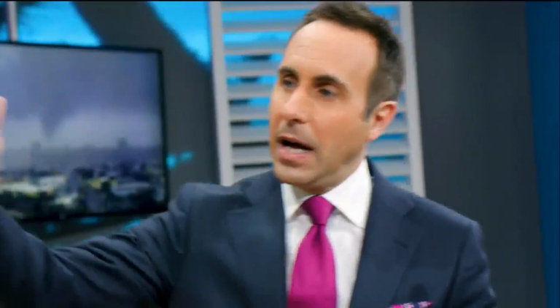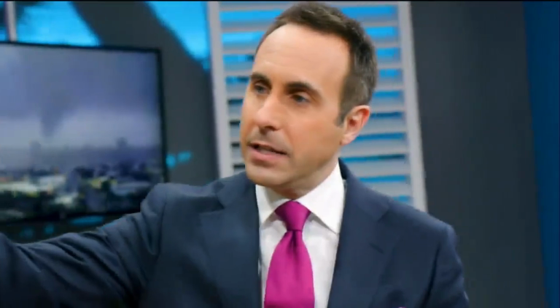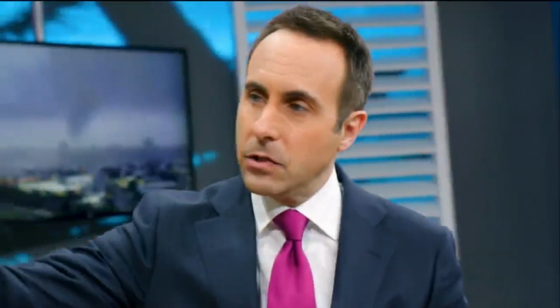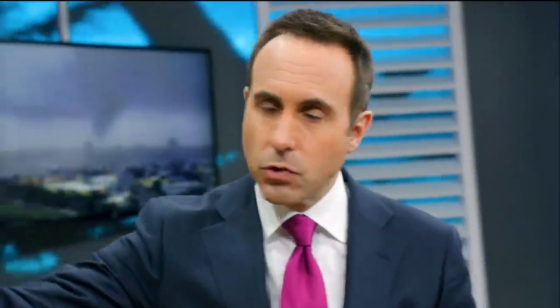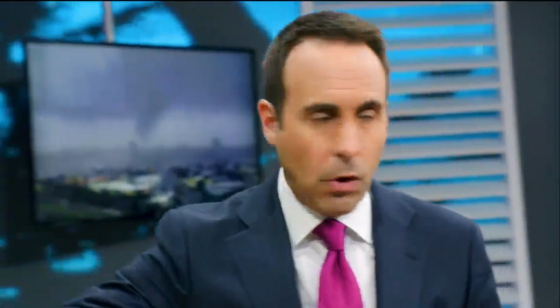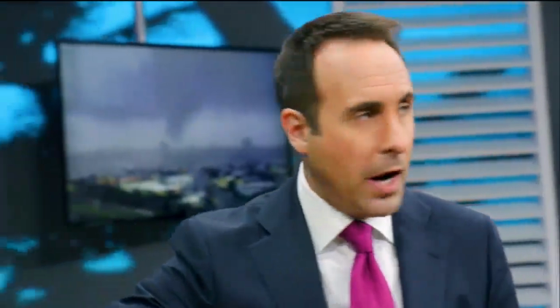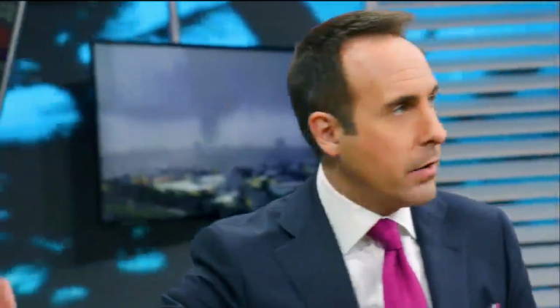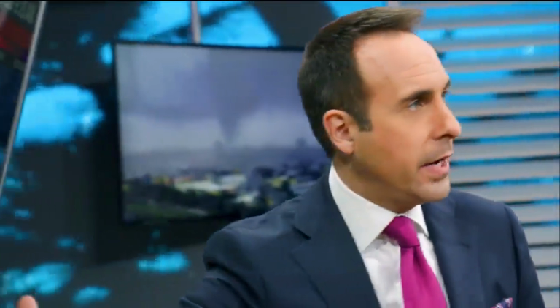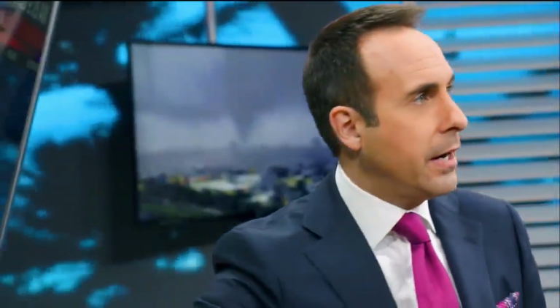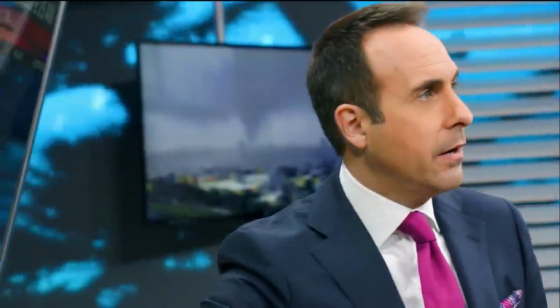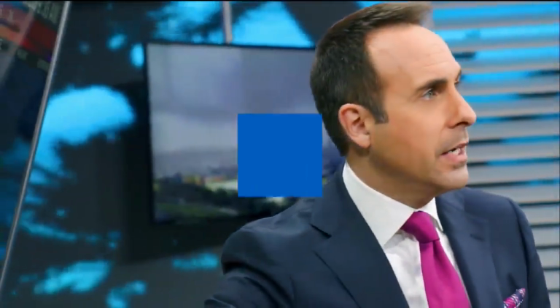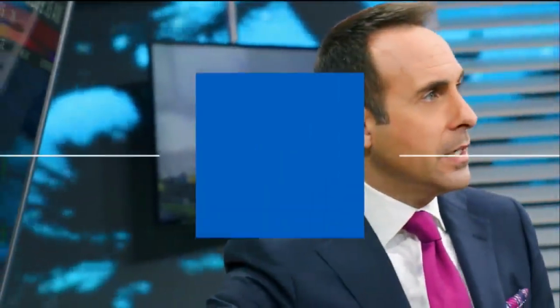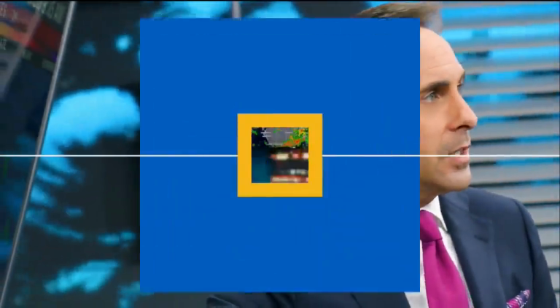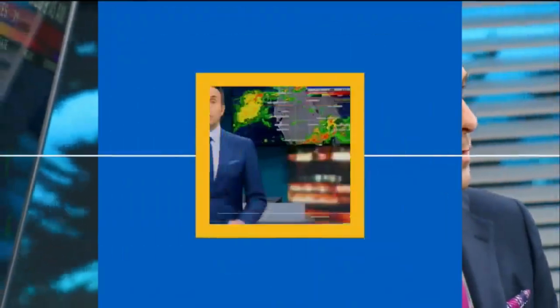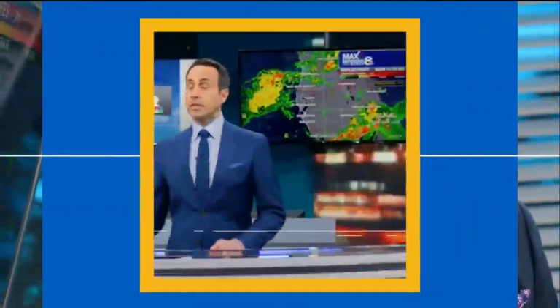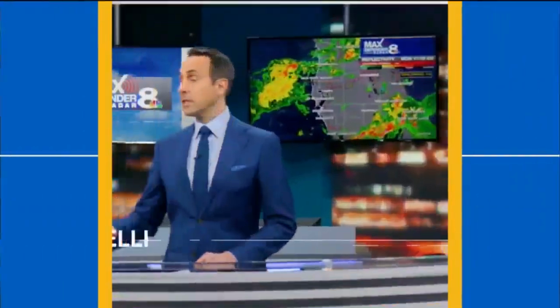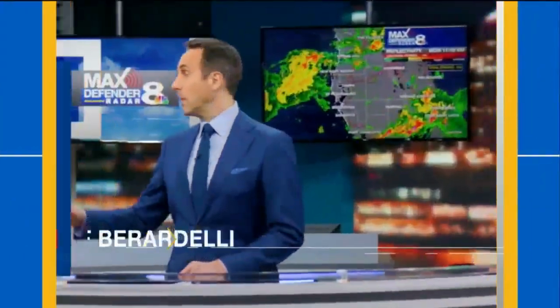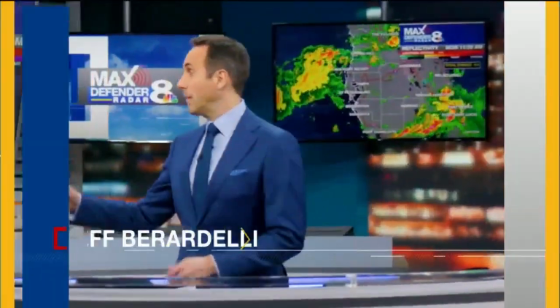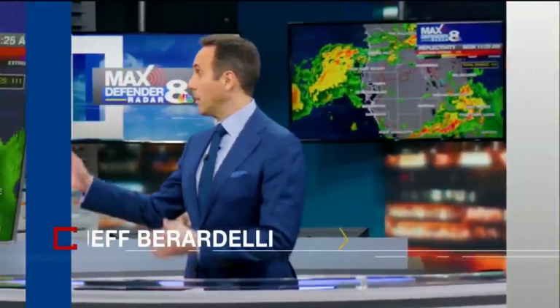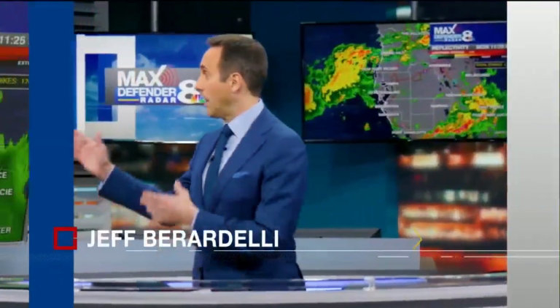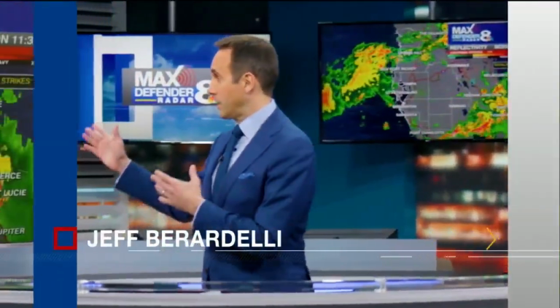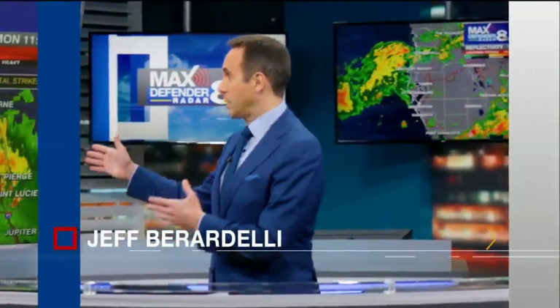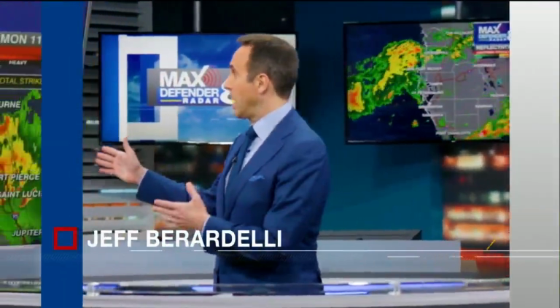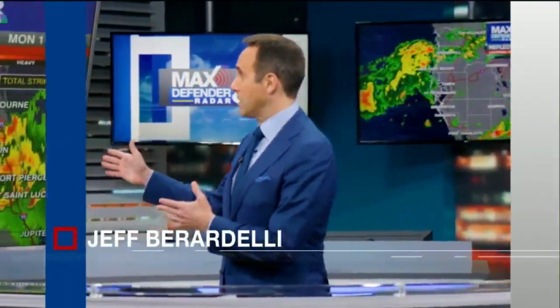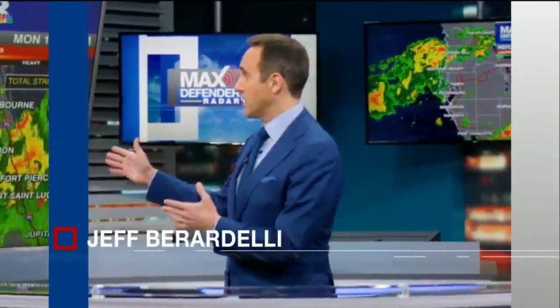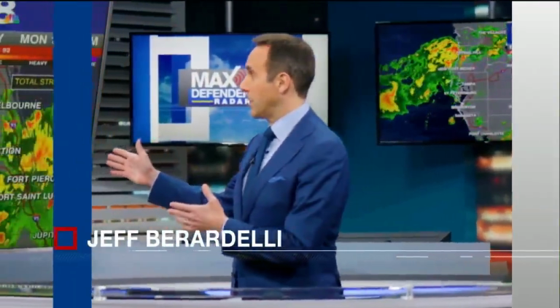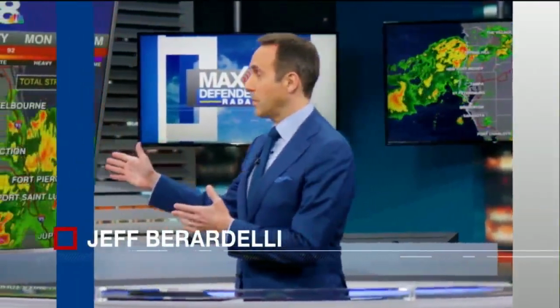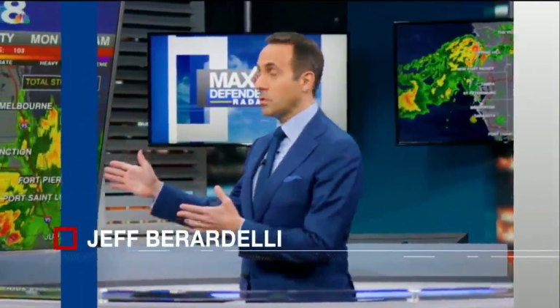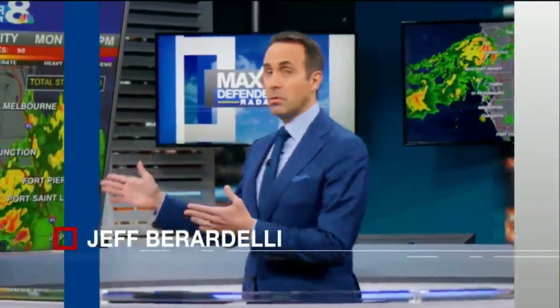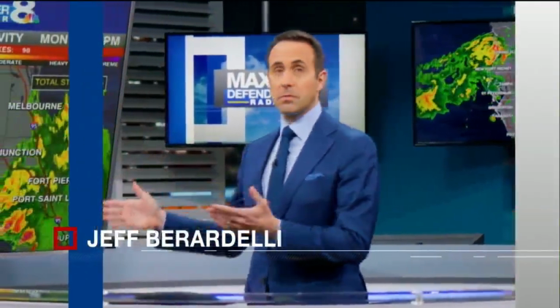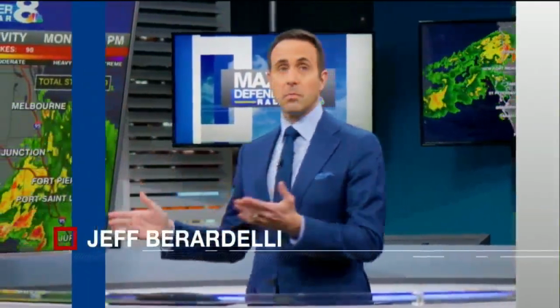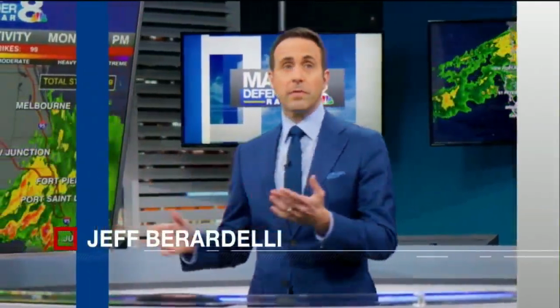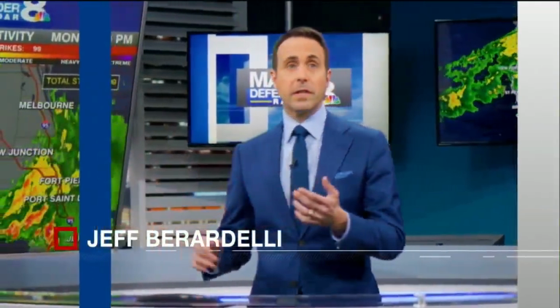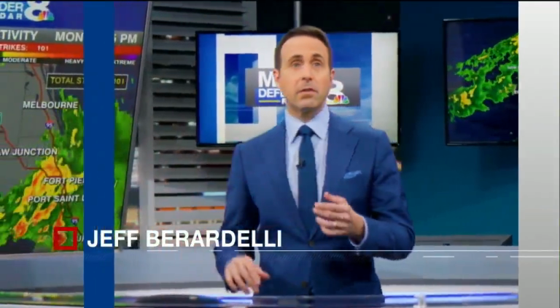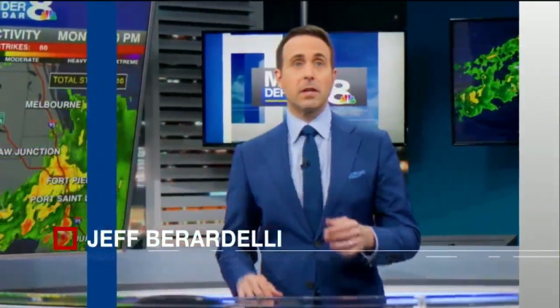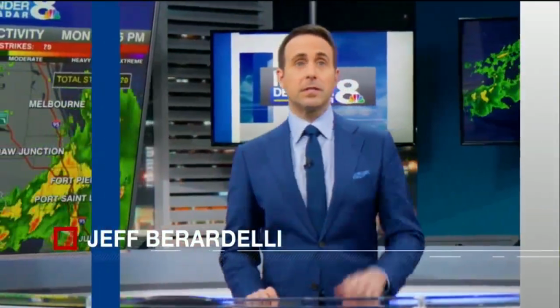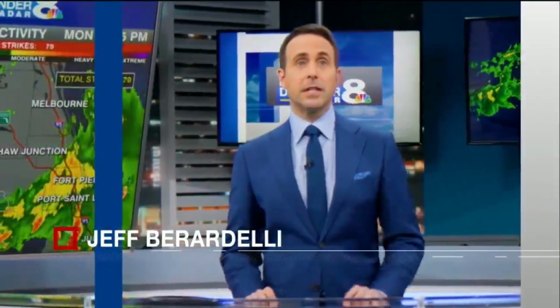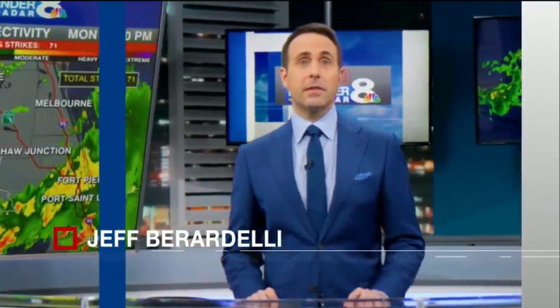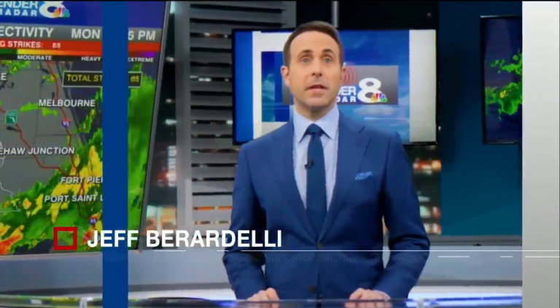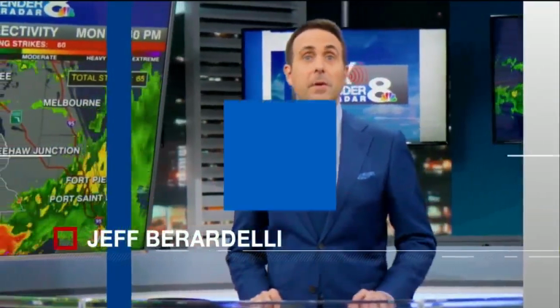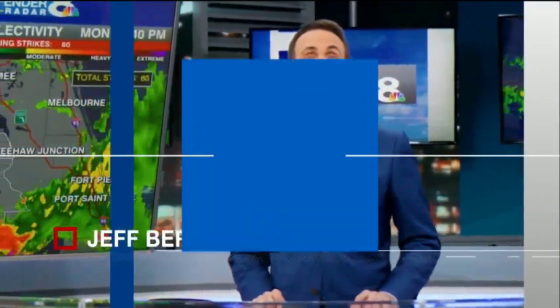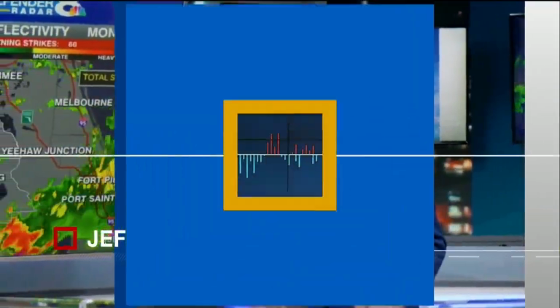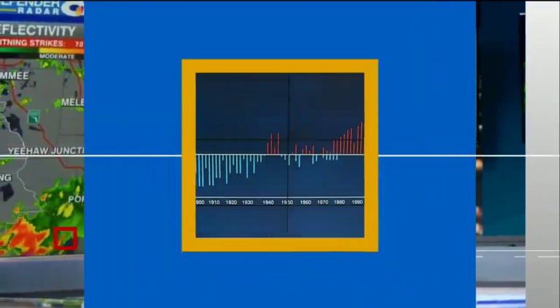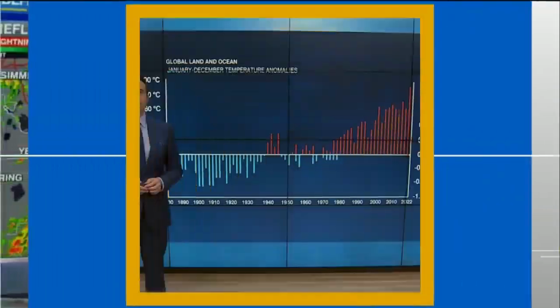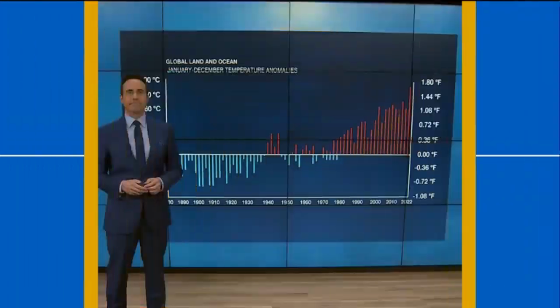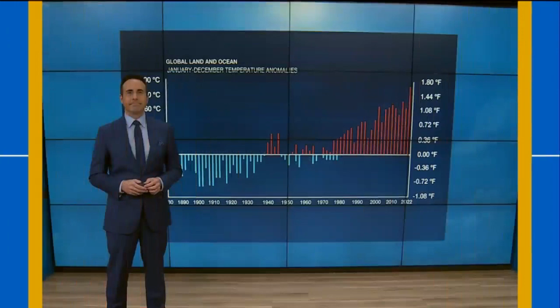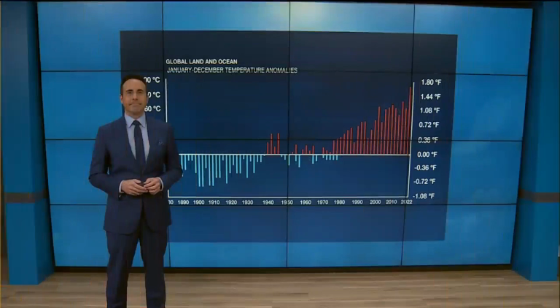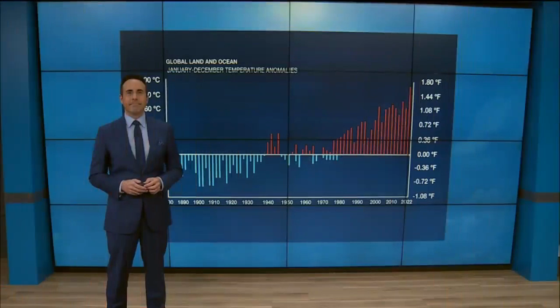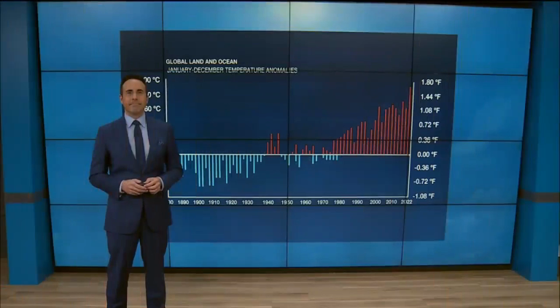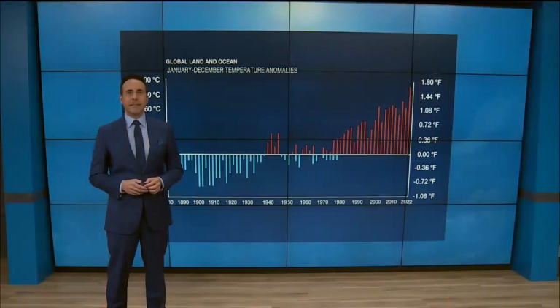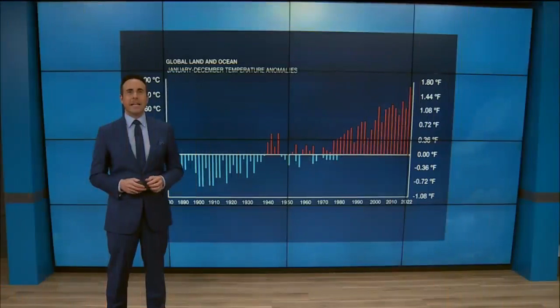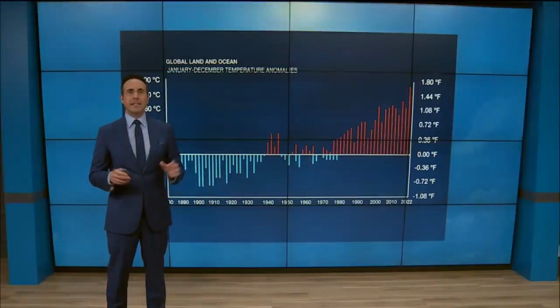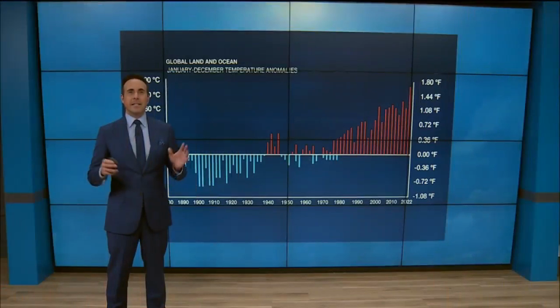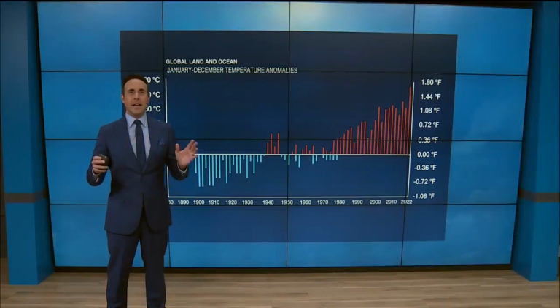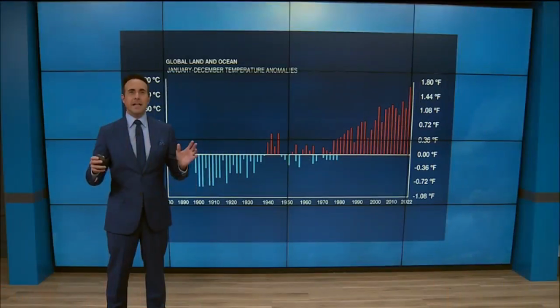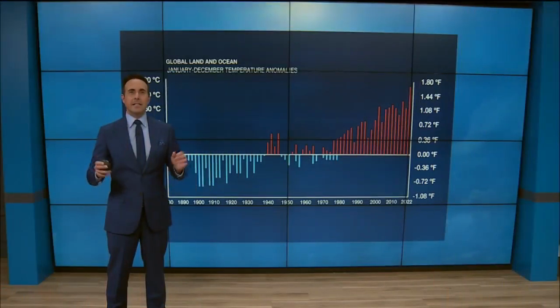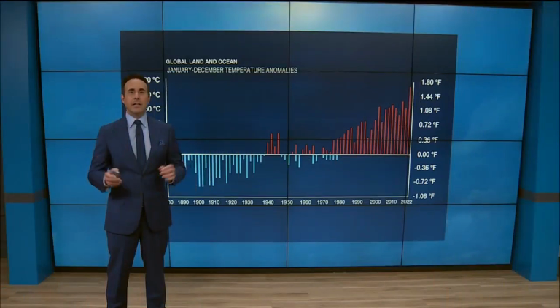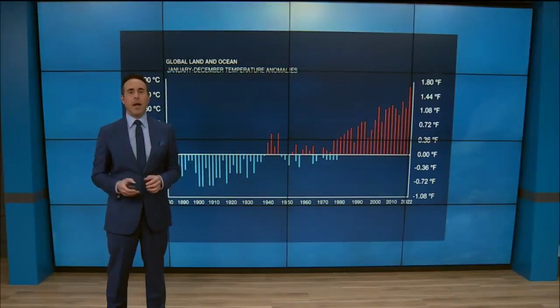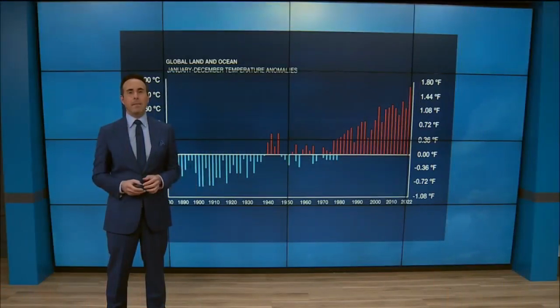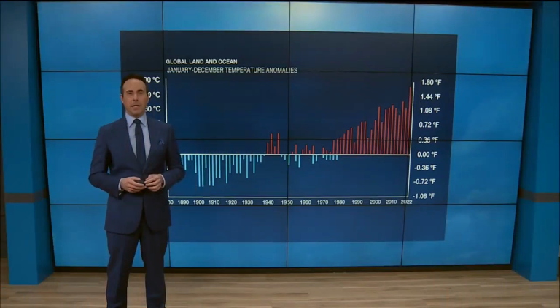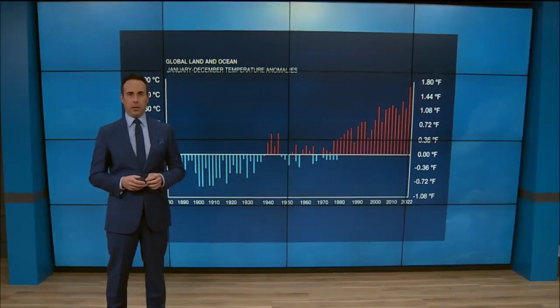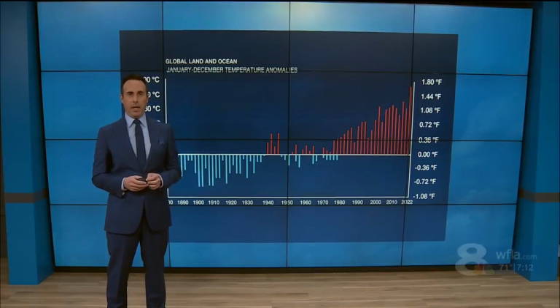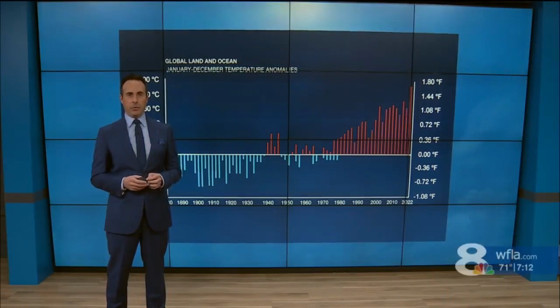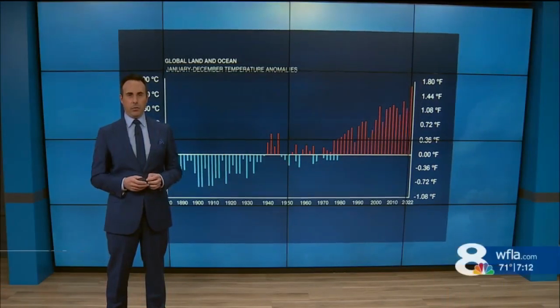Climate and how it affects our weather. Now, climate specialist Jeff Berardelli in today's Climate Classroom.